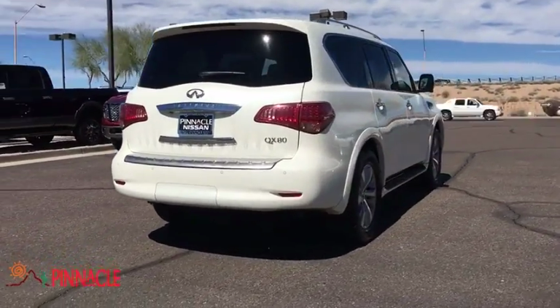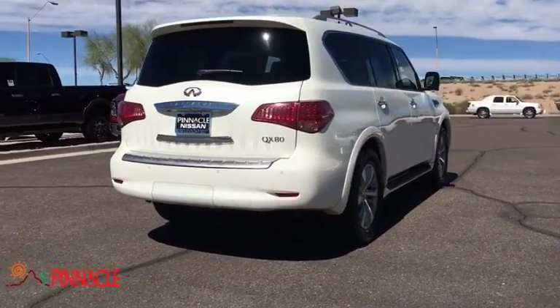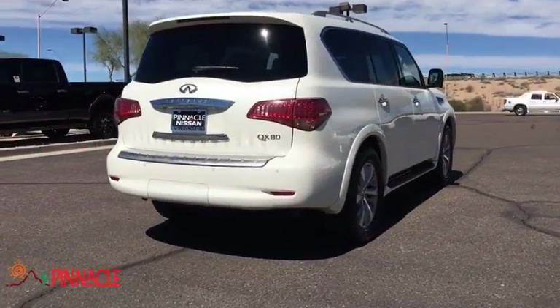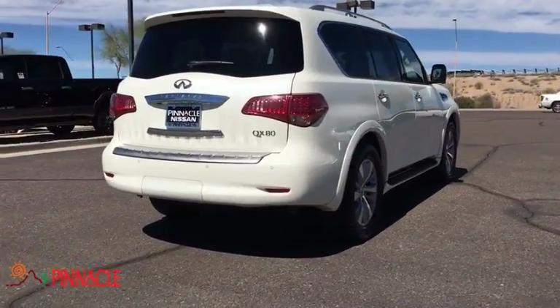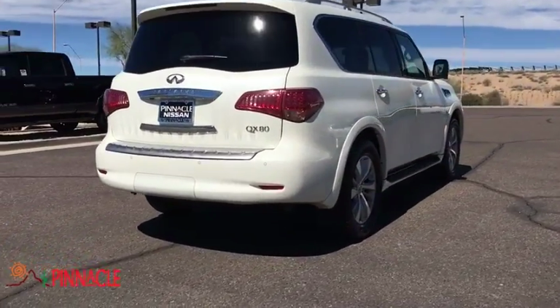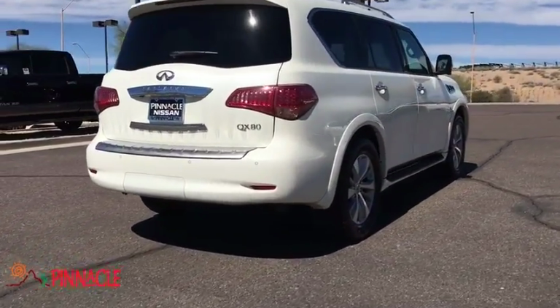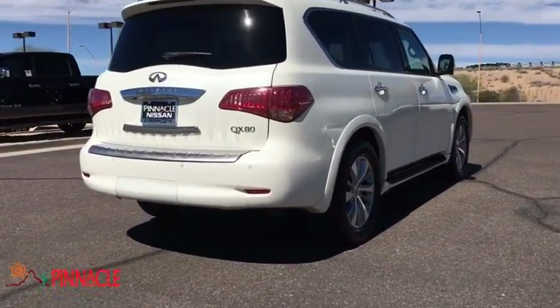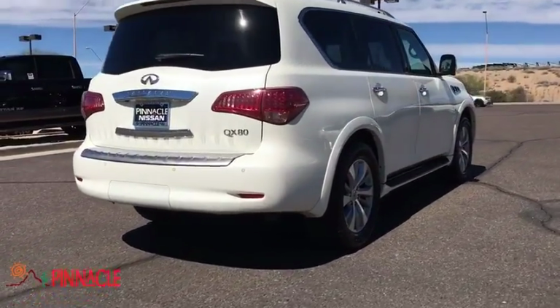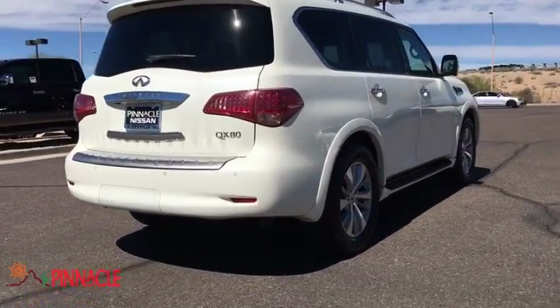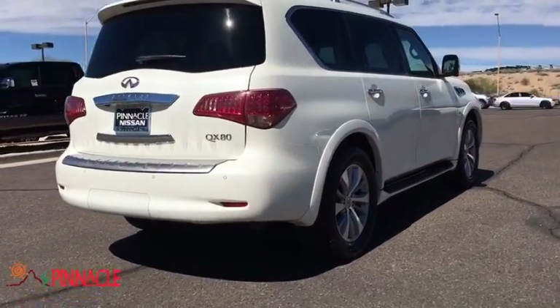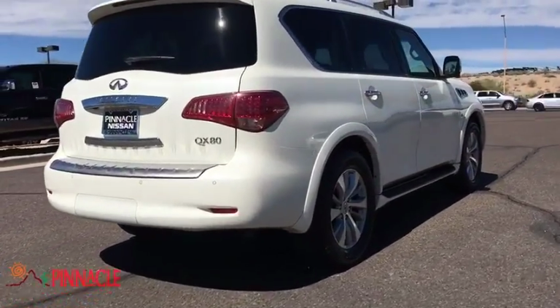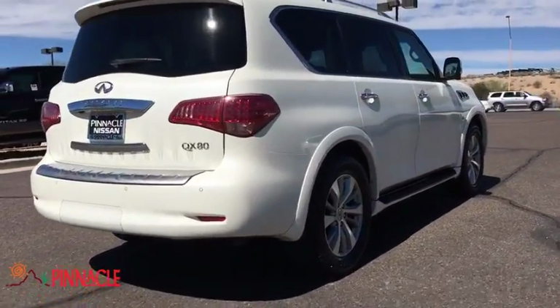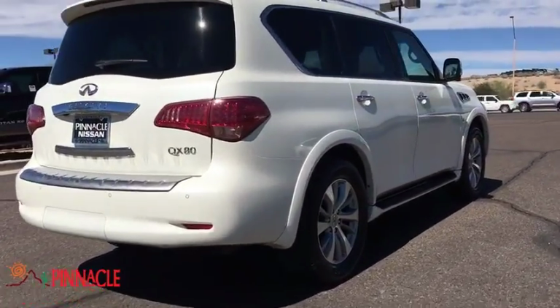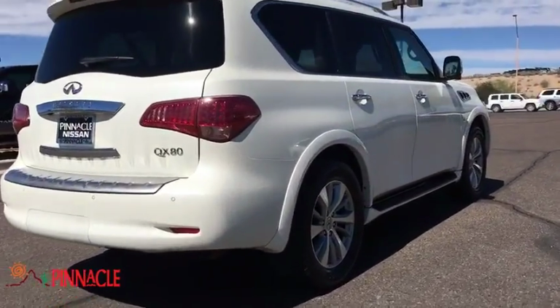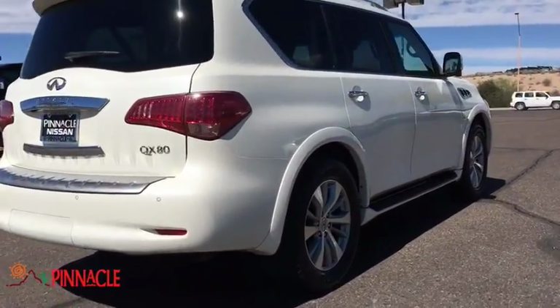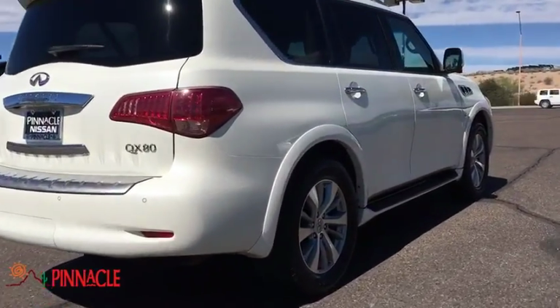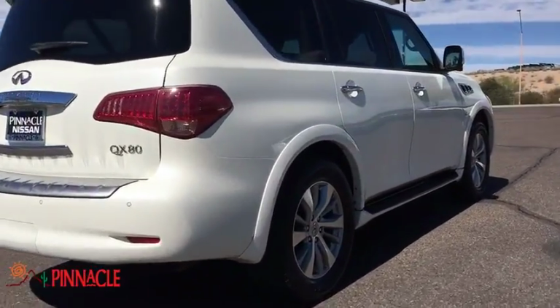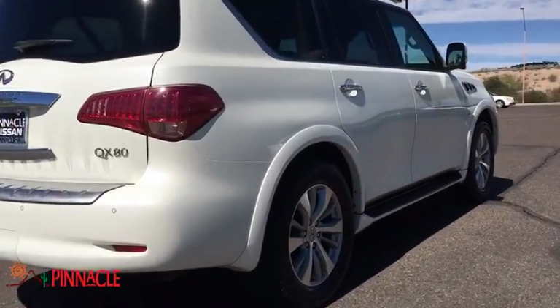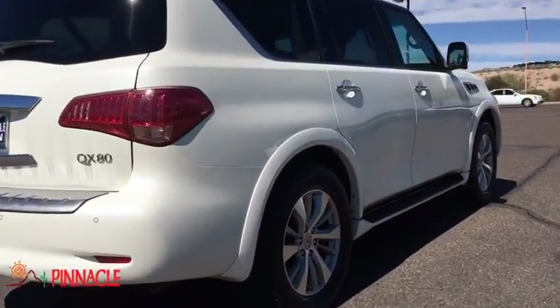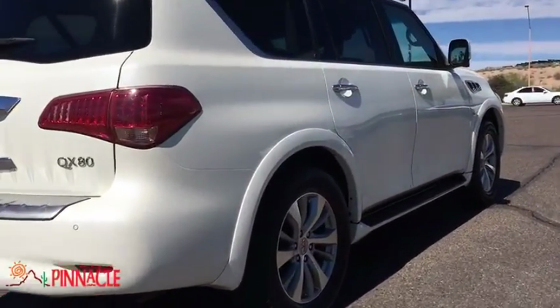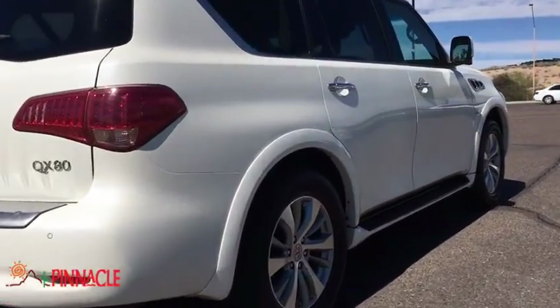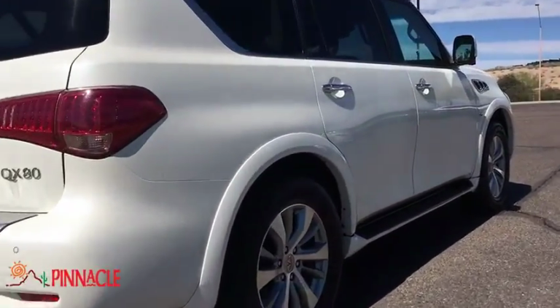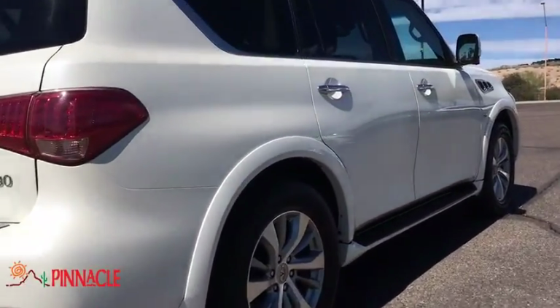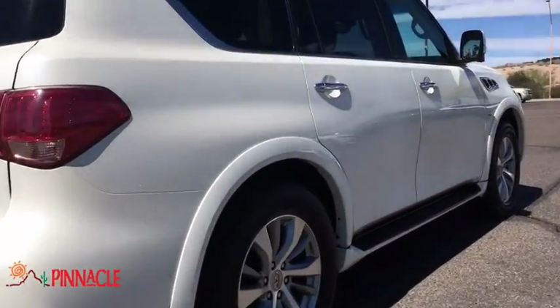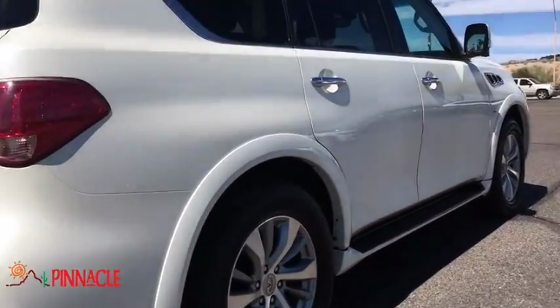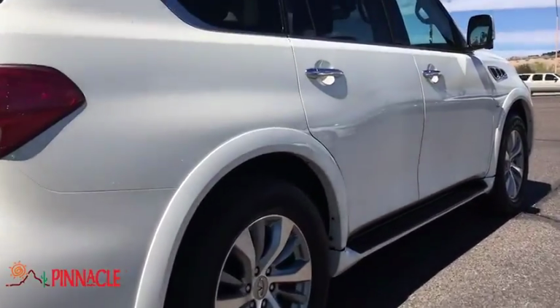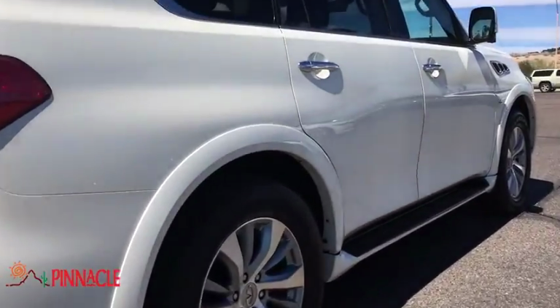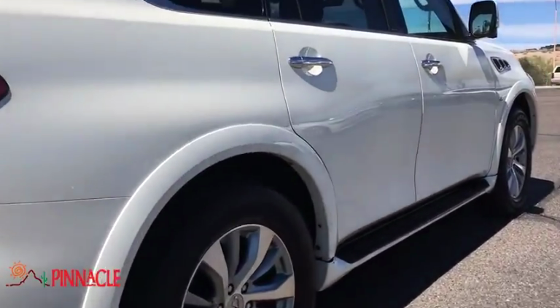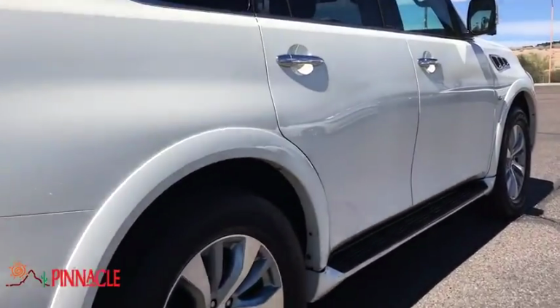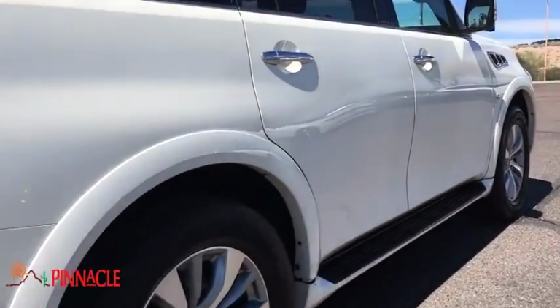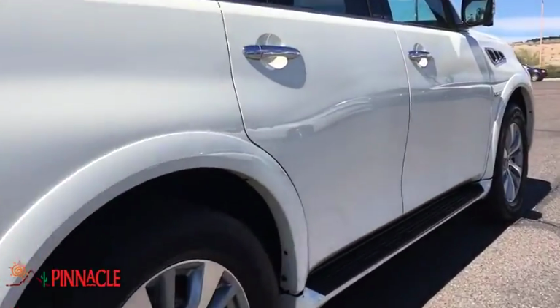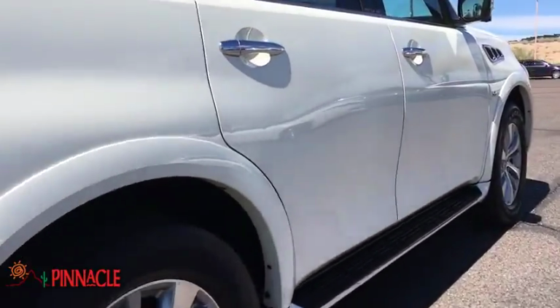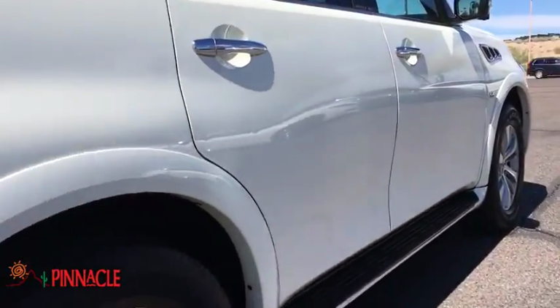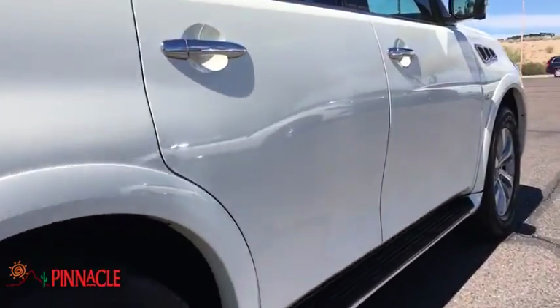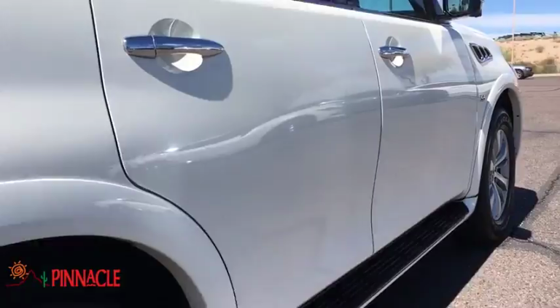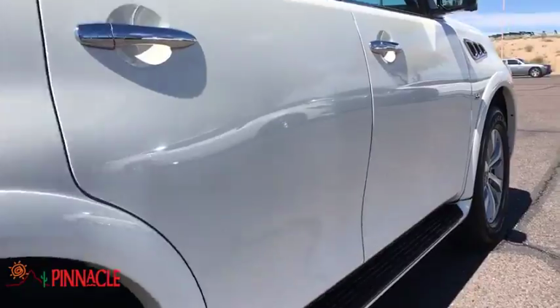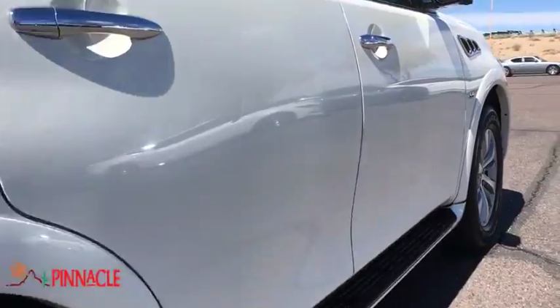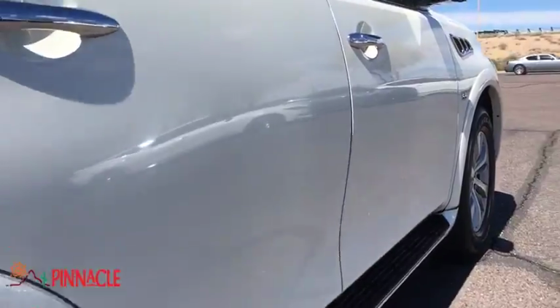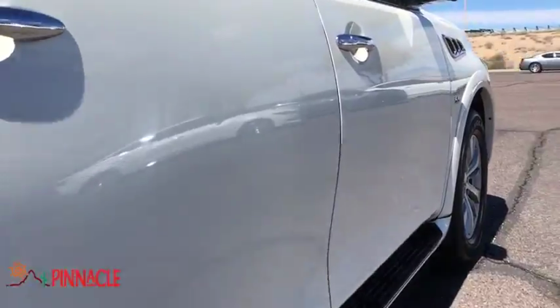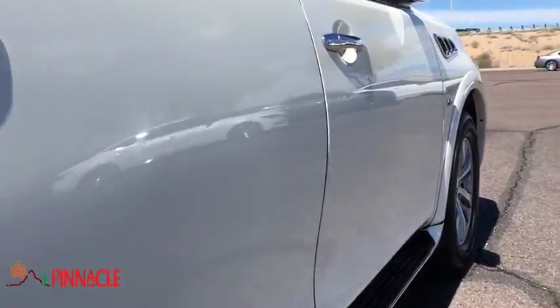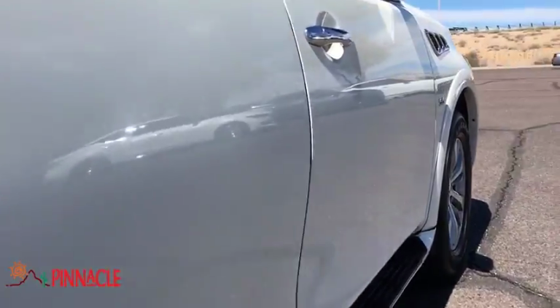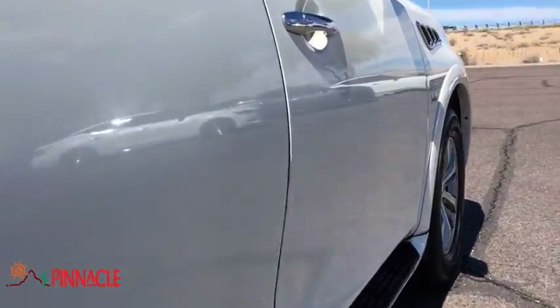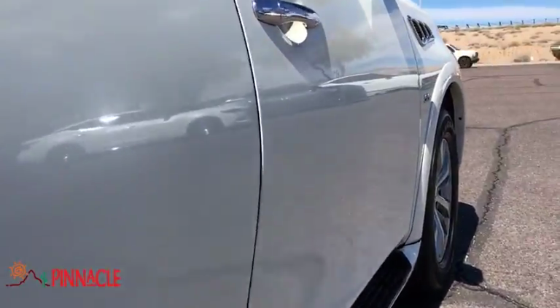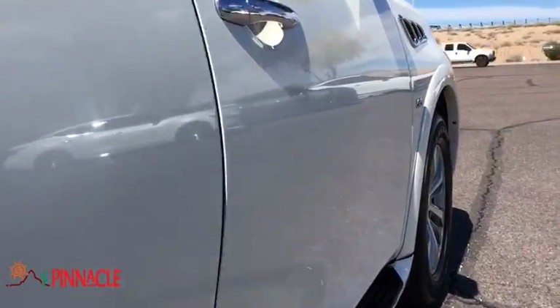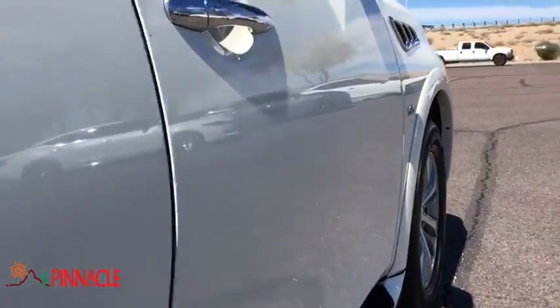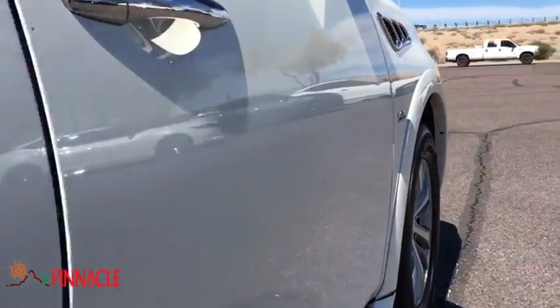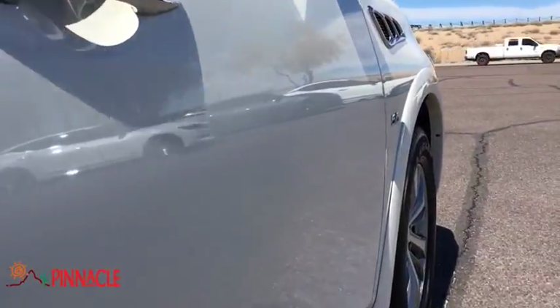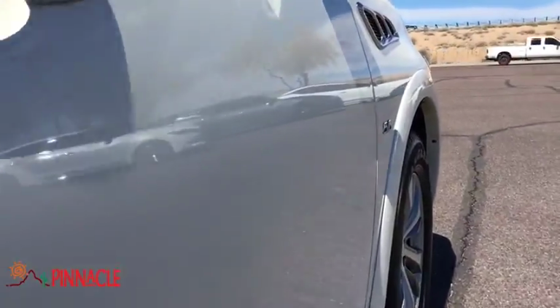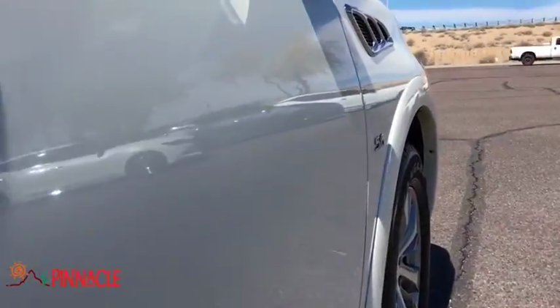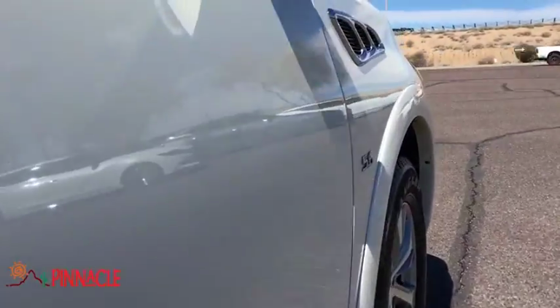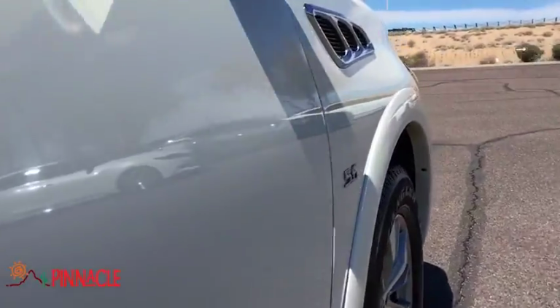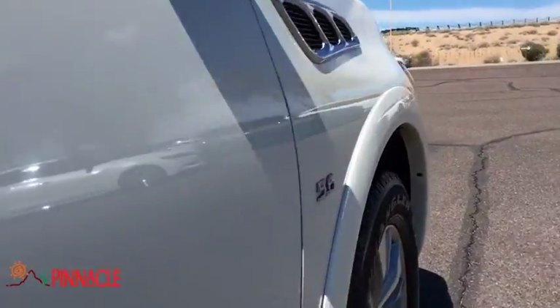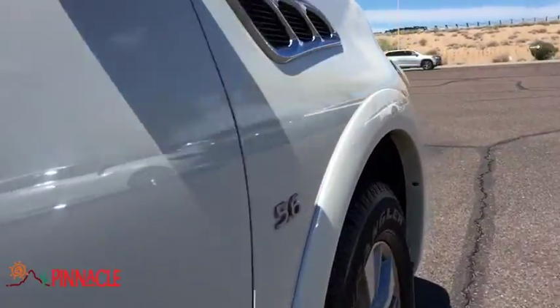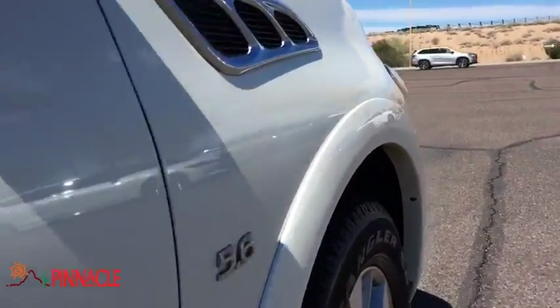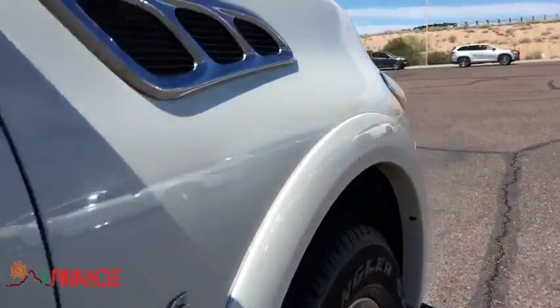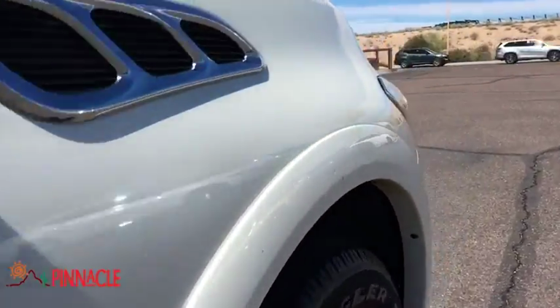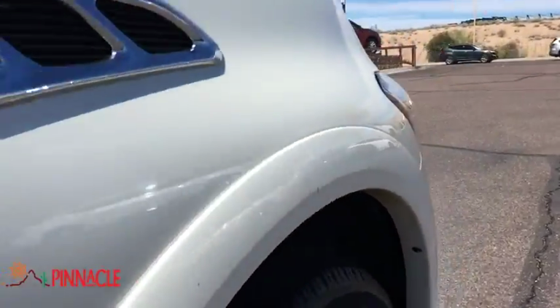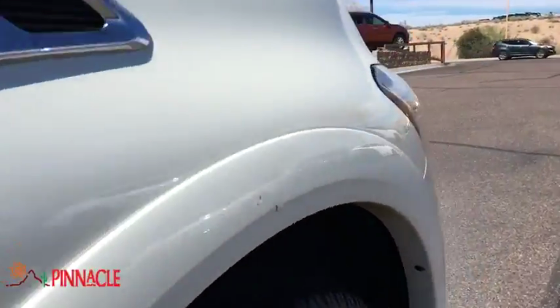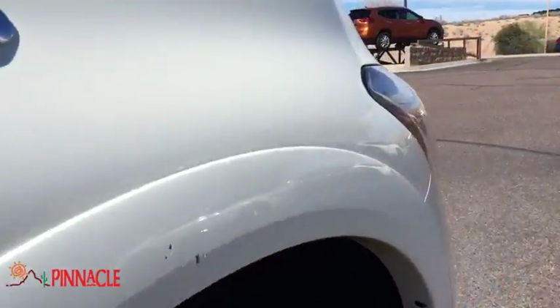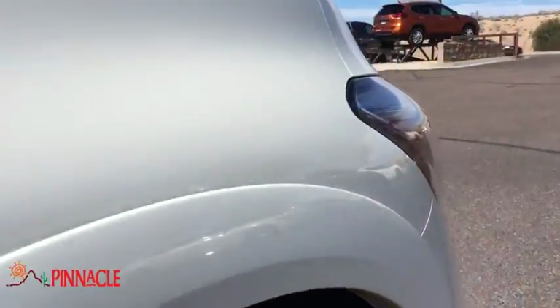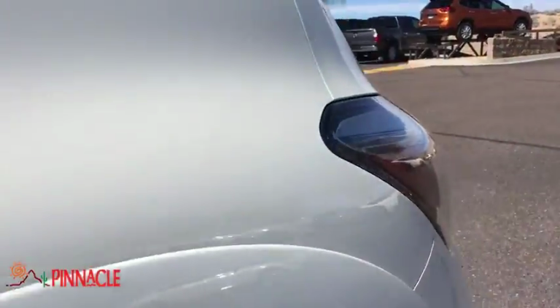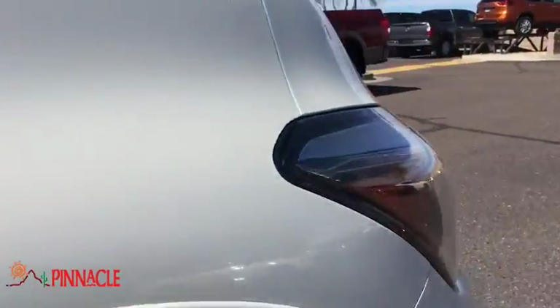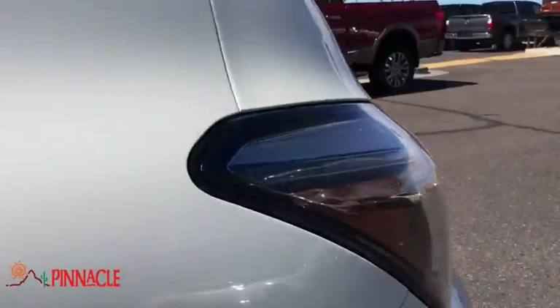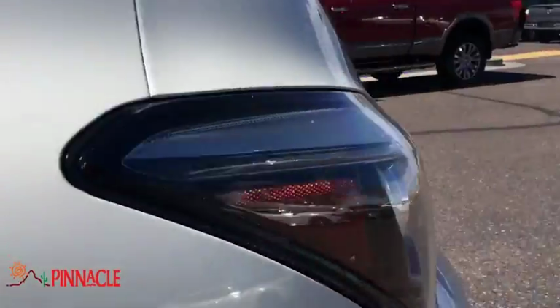The QX80 is the most fuel-efficient of its kind. This vehicle has less than 30,000 miles.